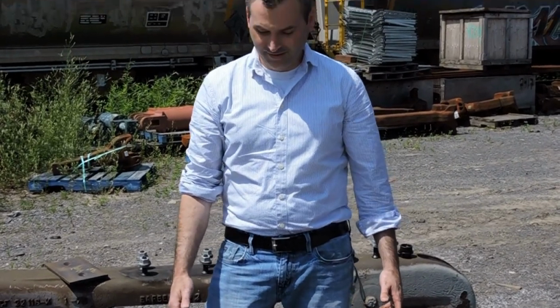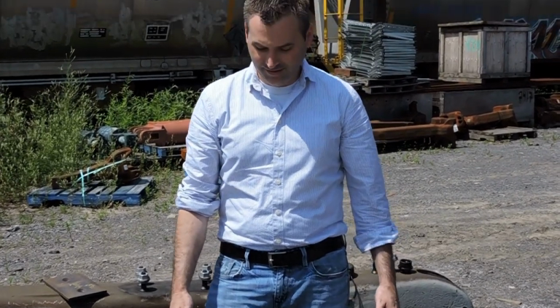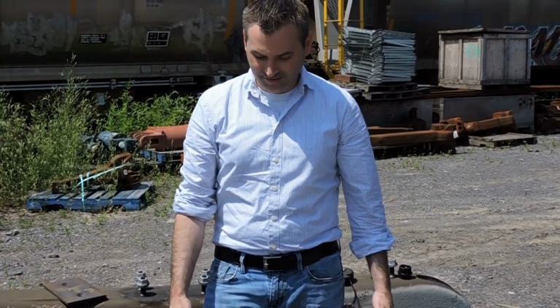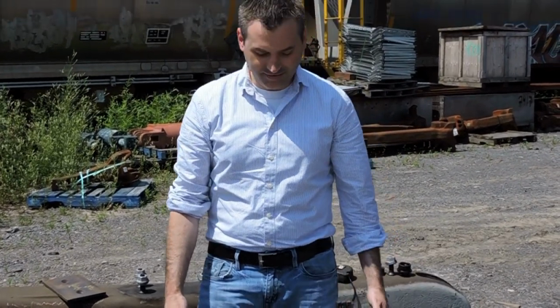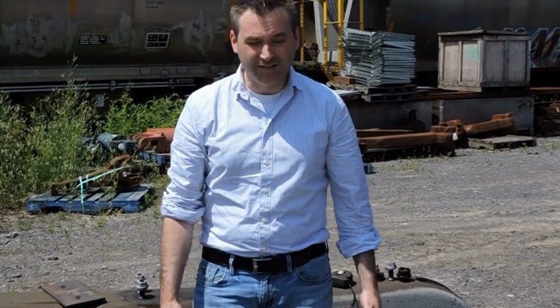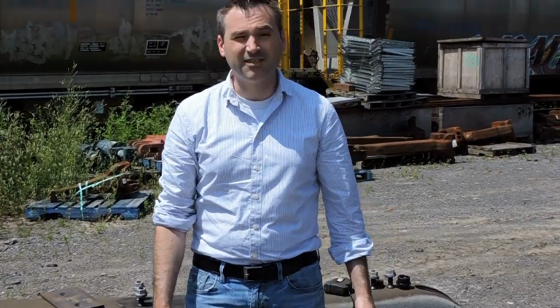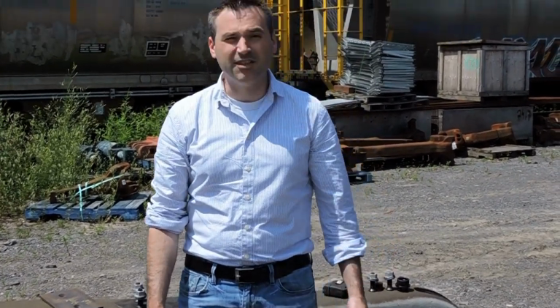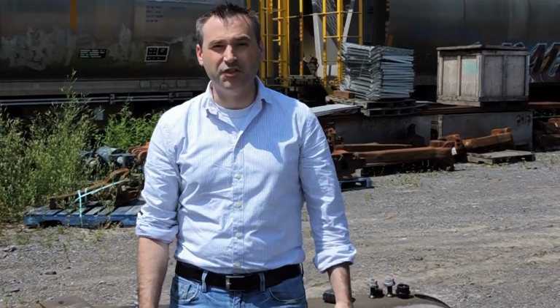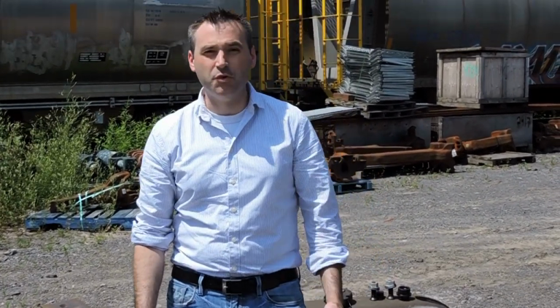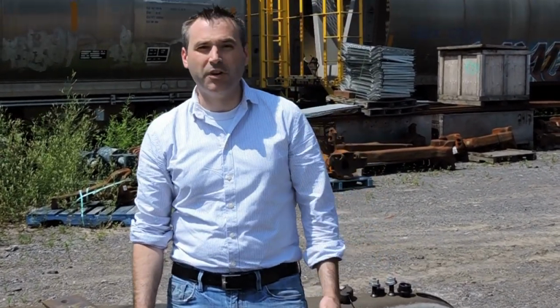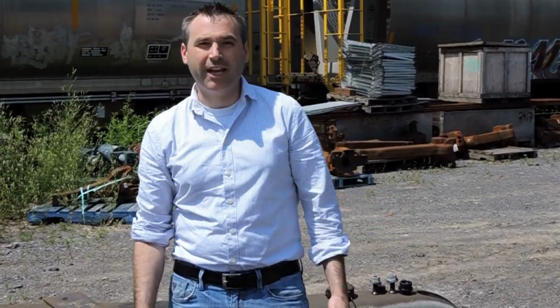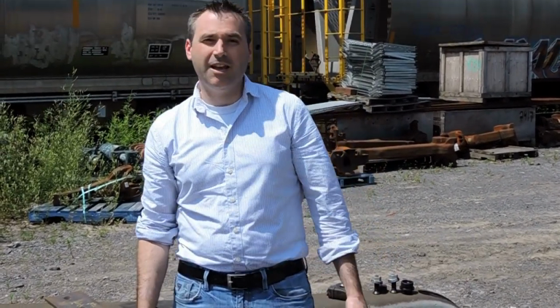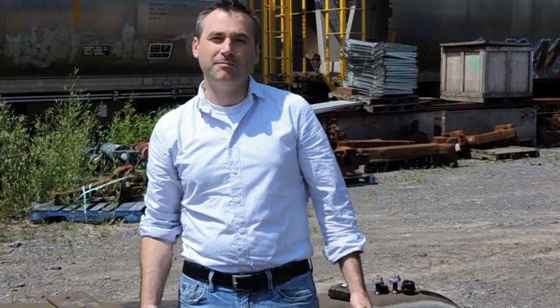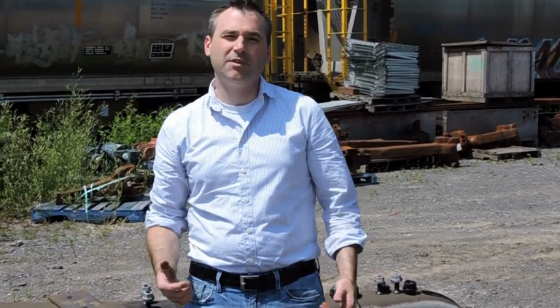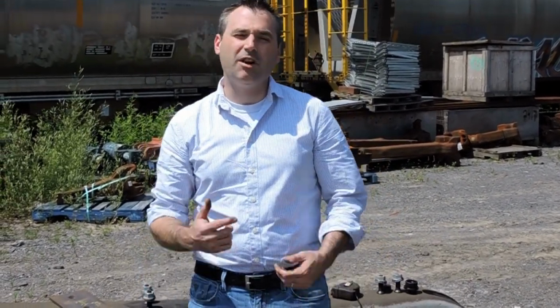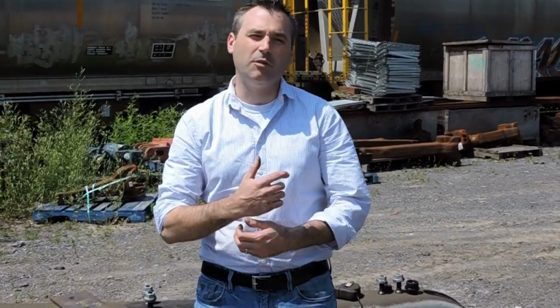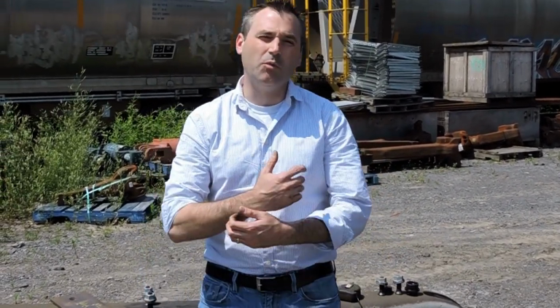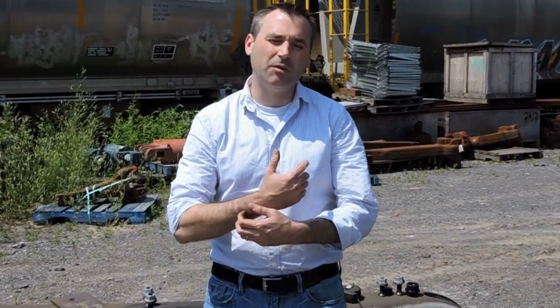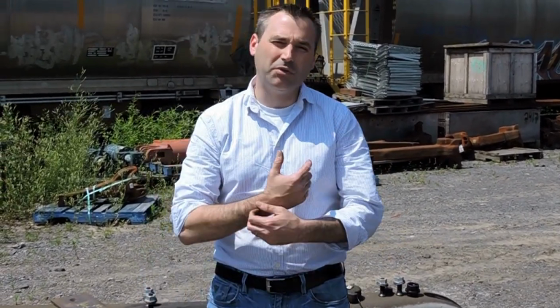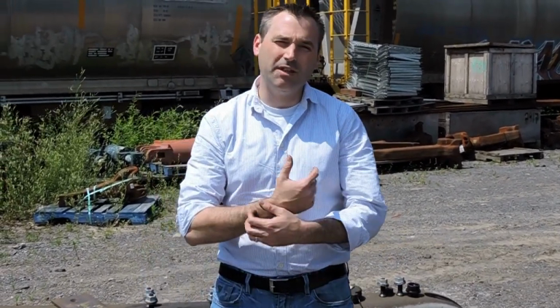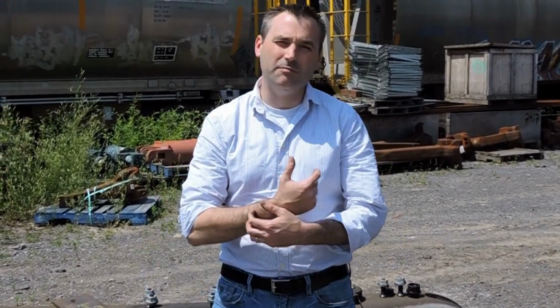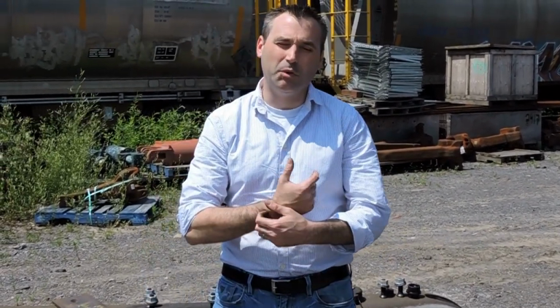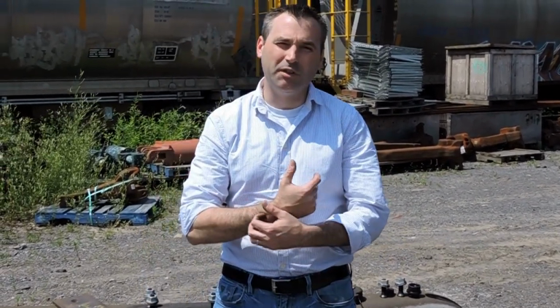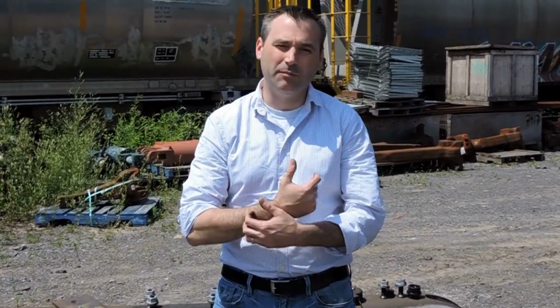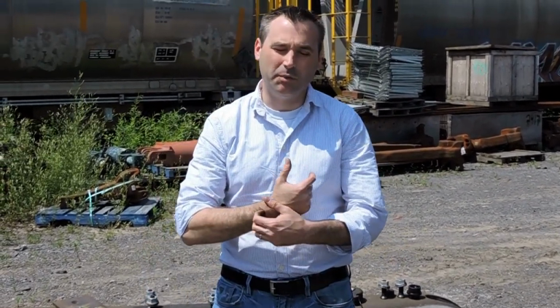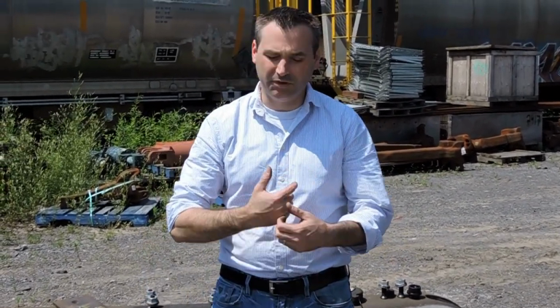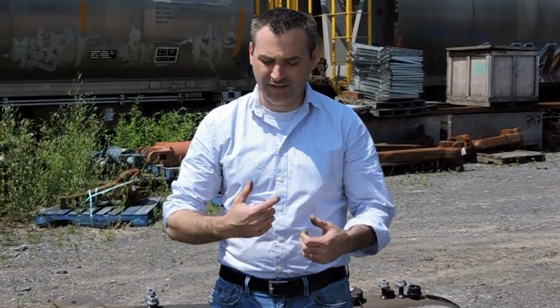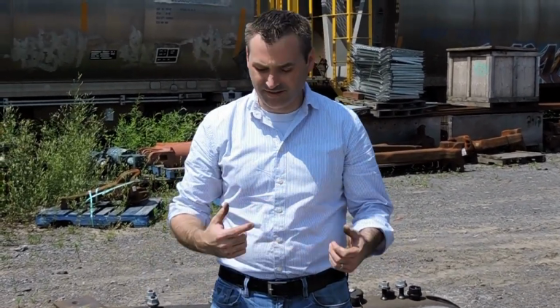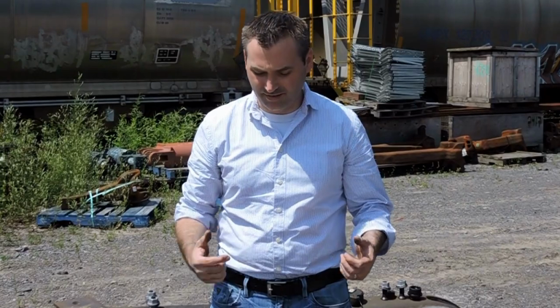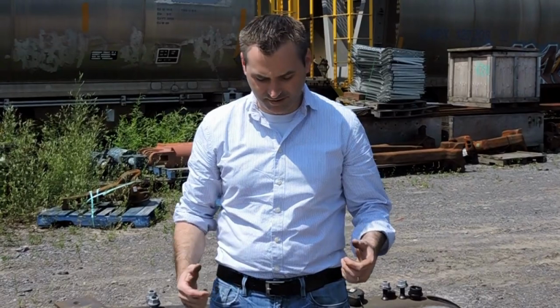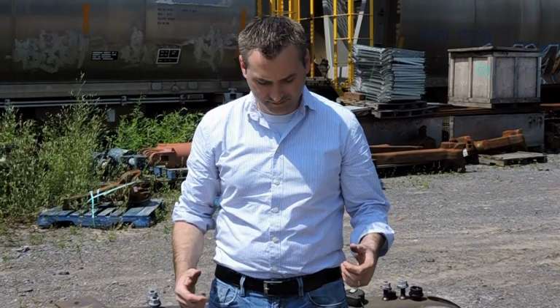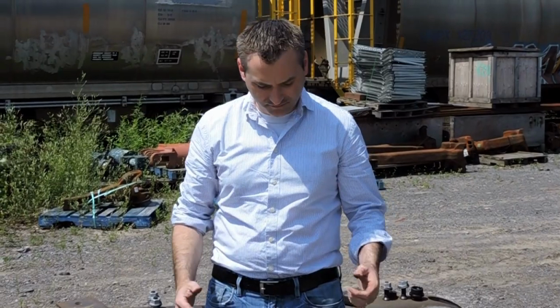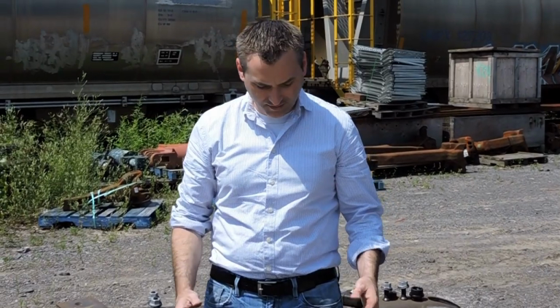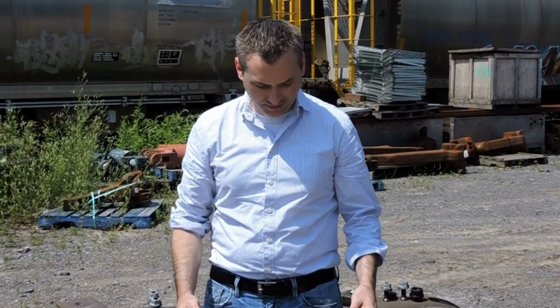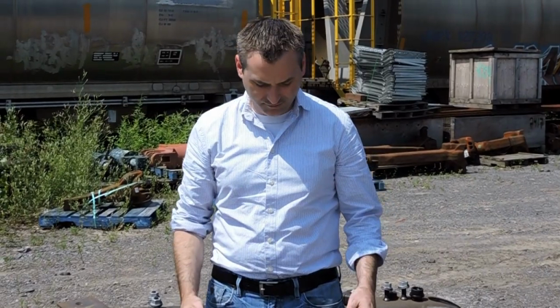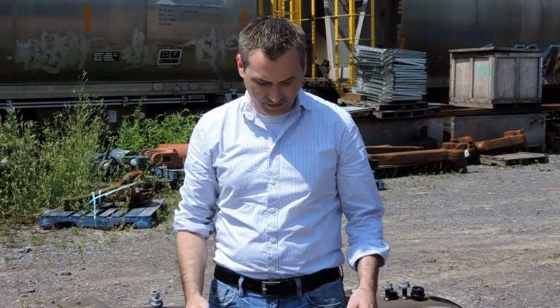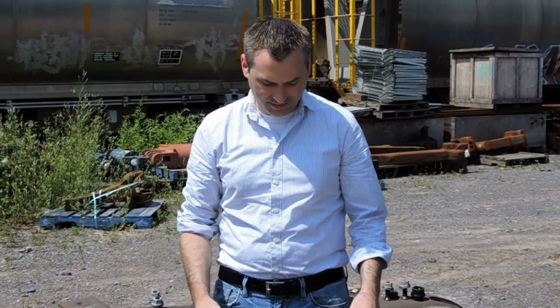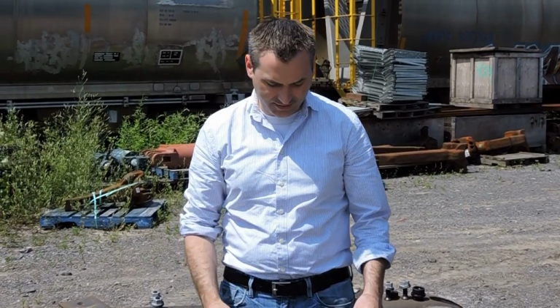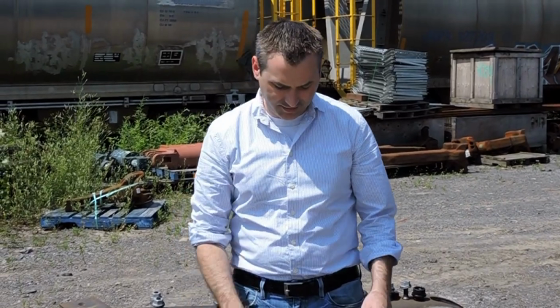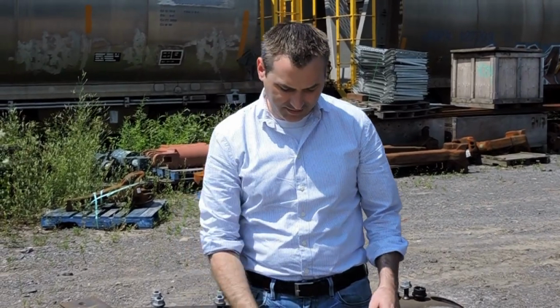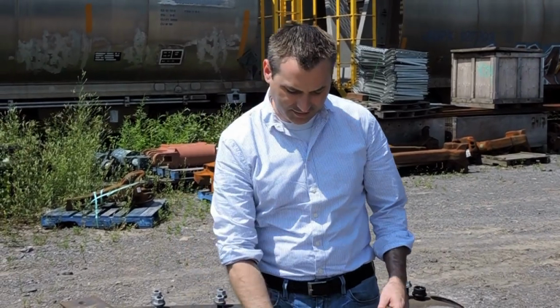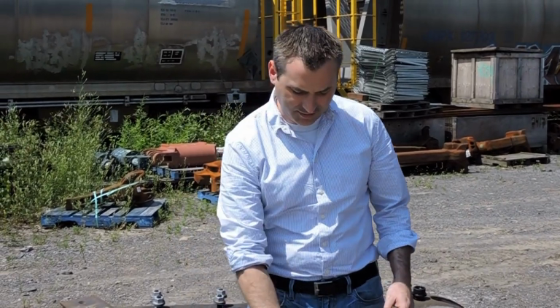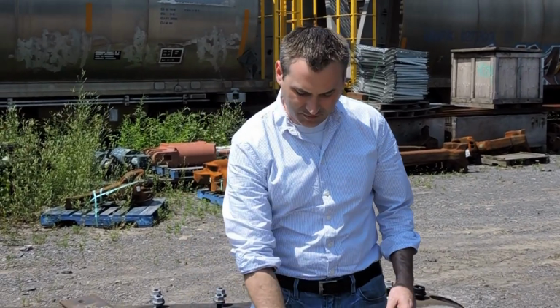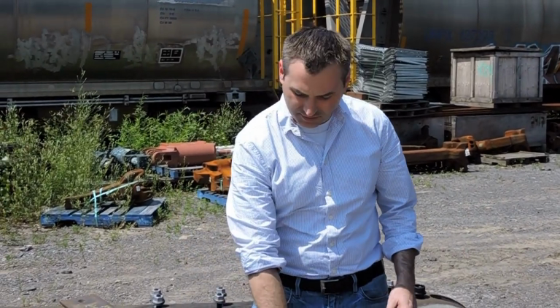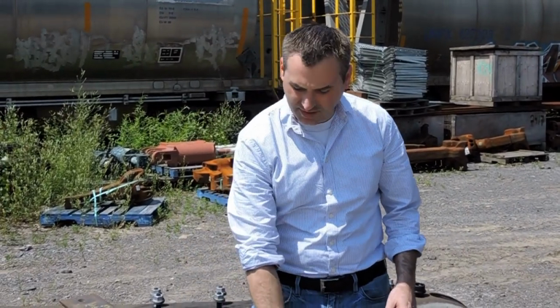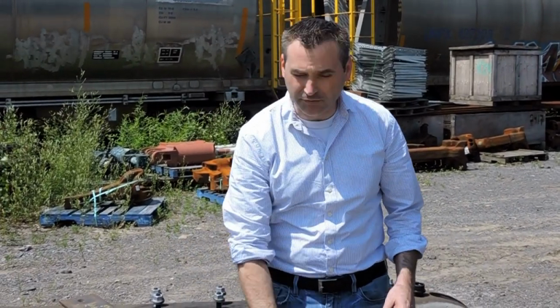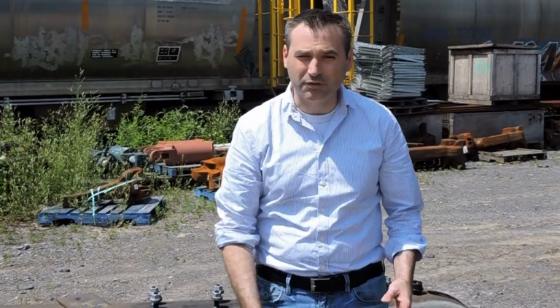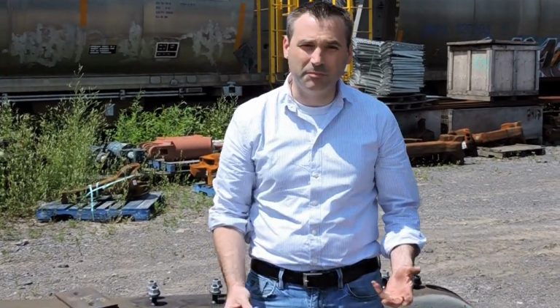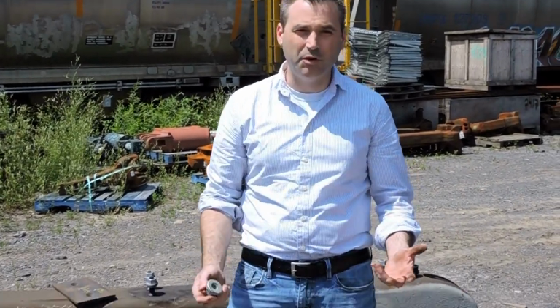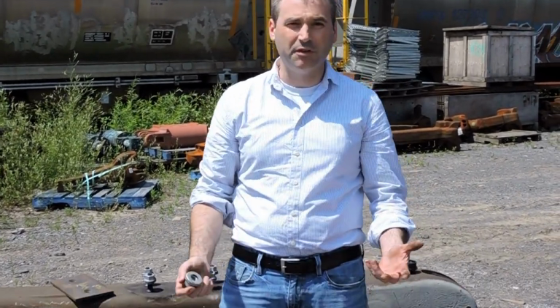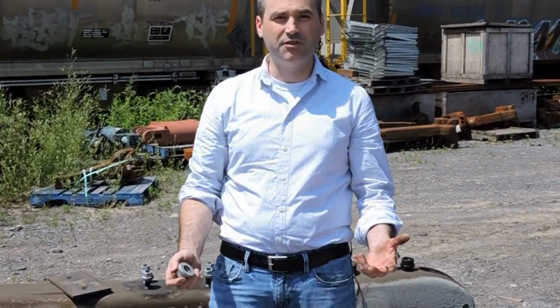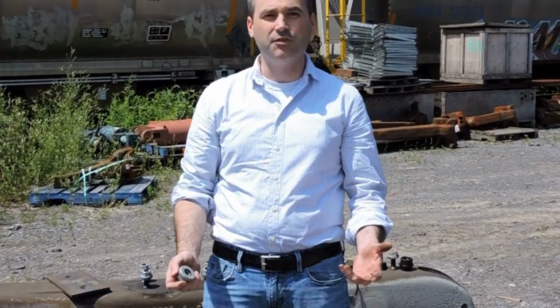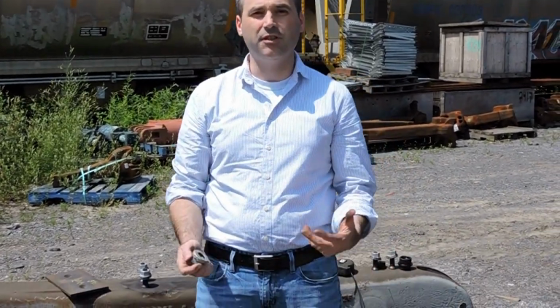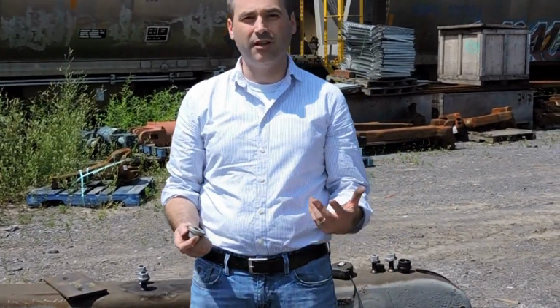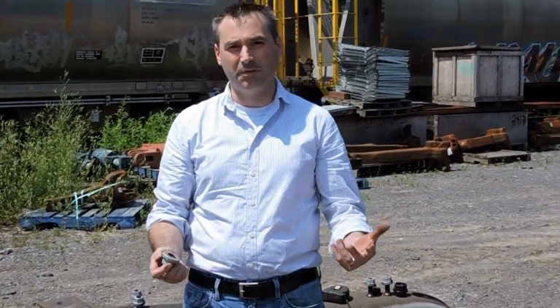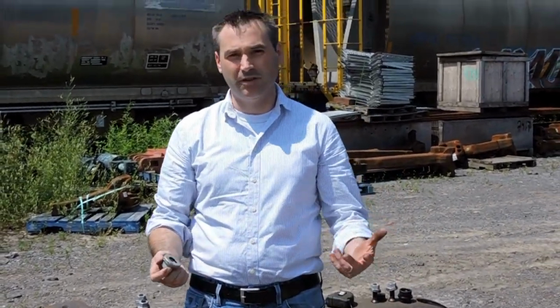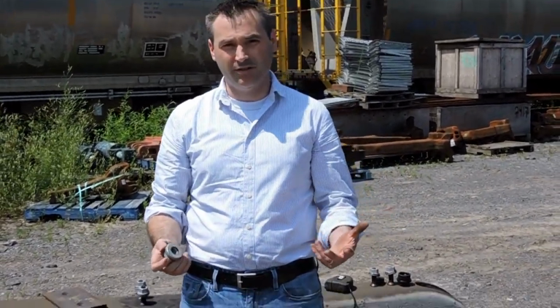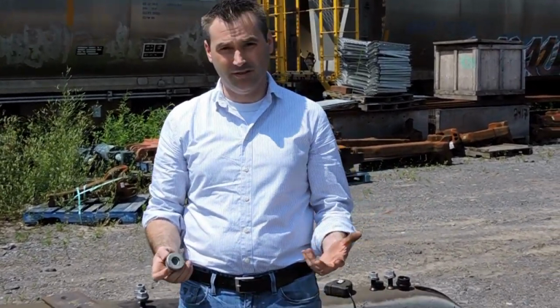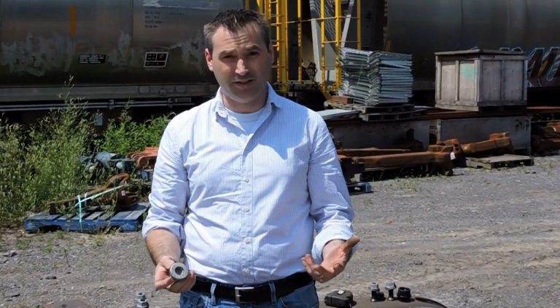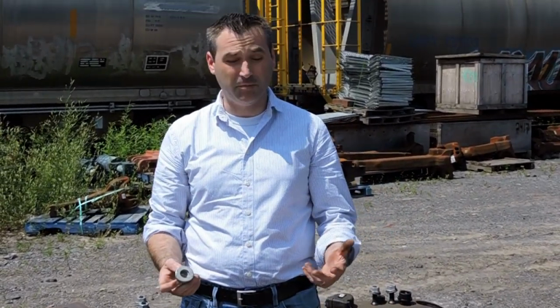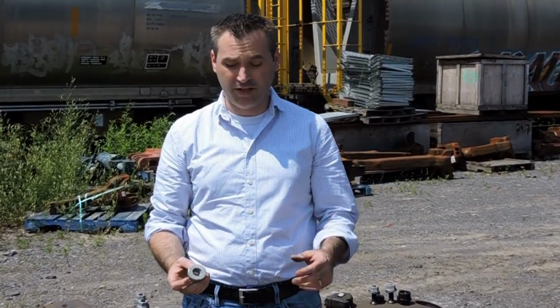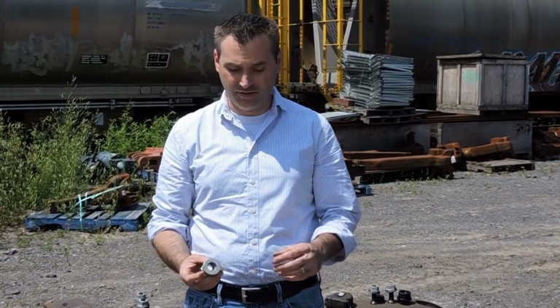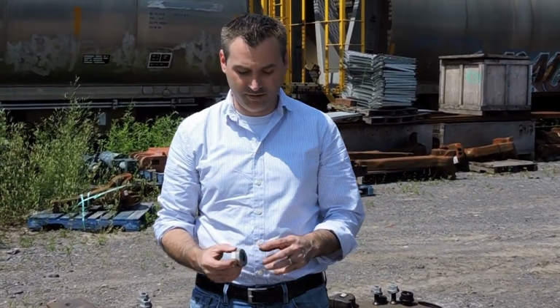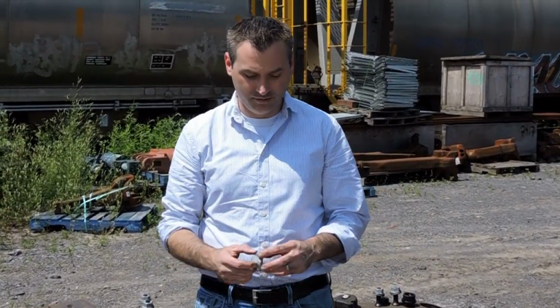This is the DuoChem Column Wear Plate Bolting System. It's a fastening system, and there are several components to it that I'm going to explain to you.